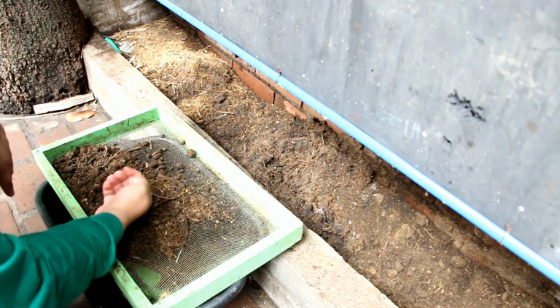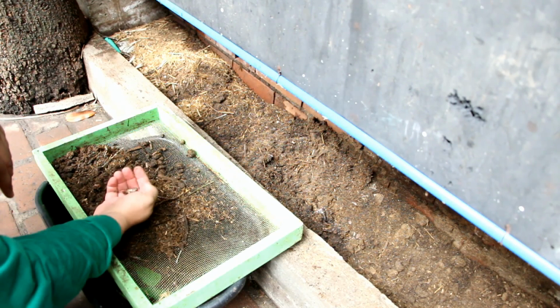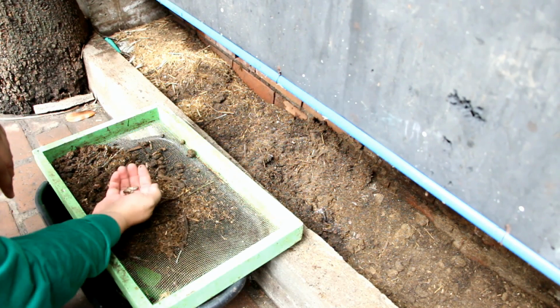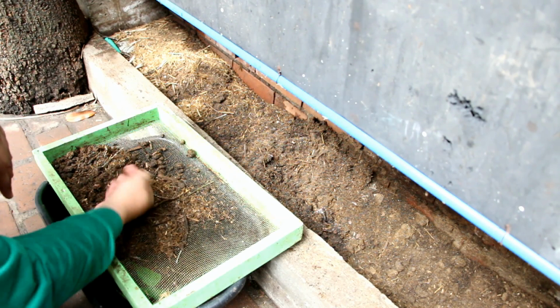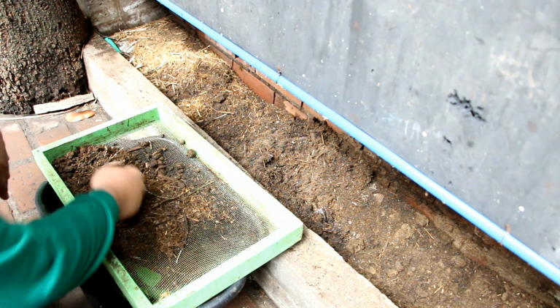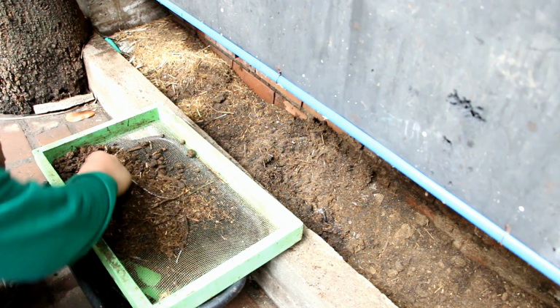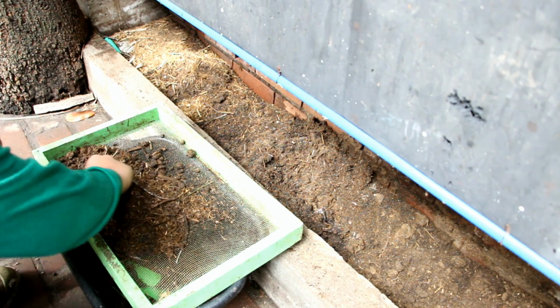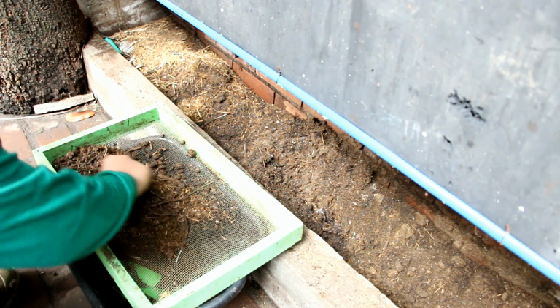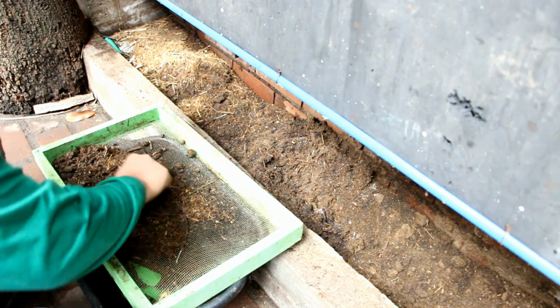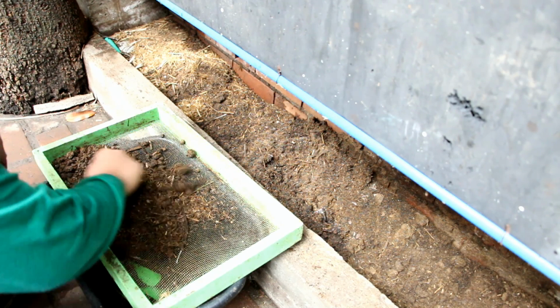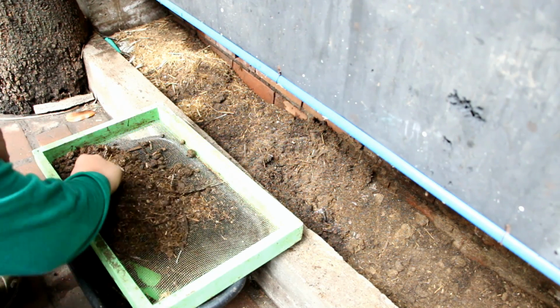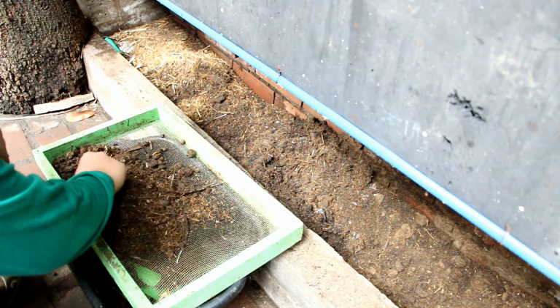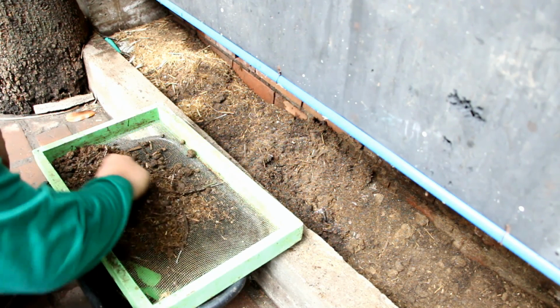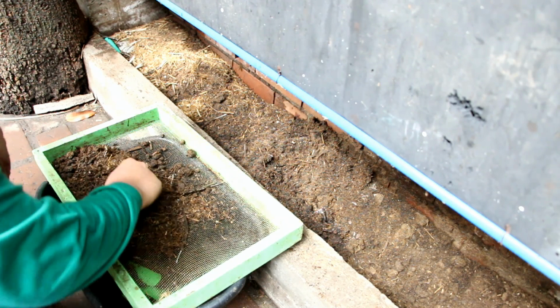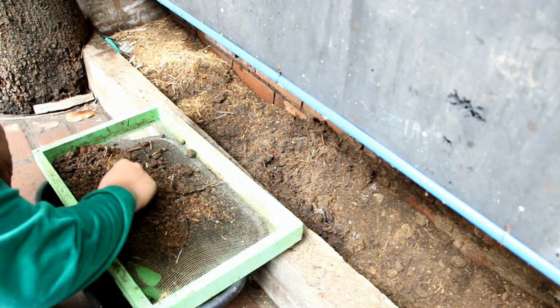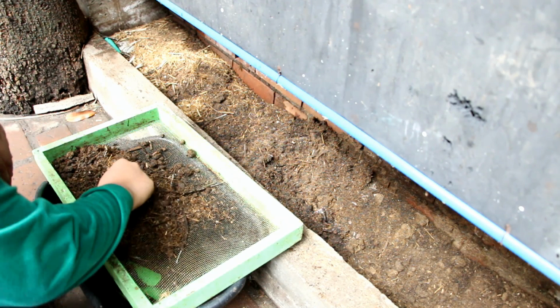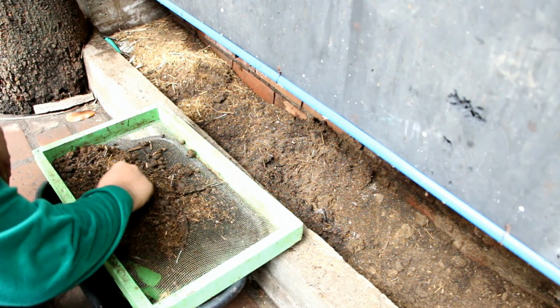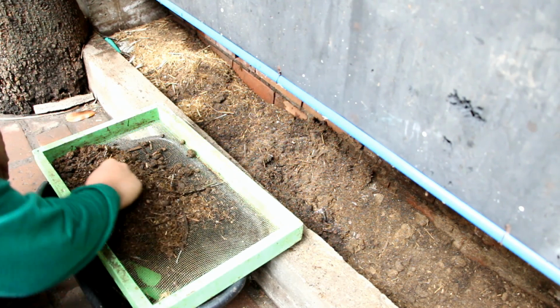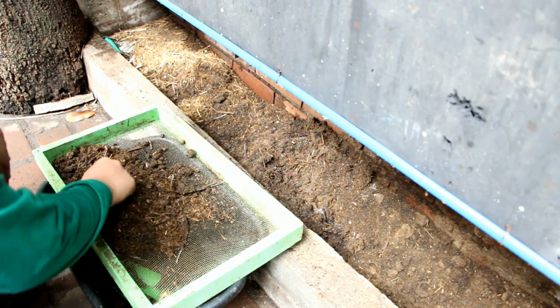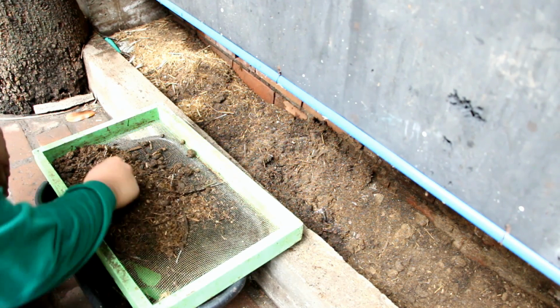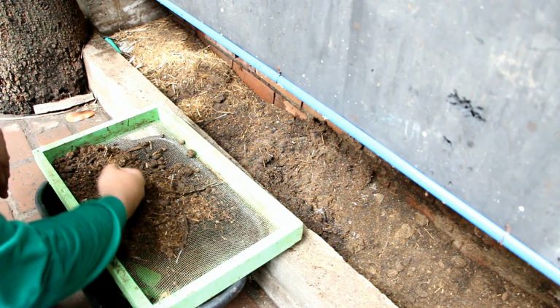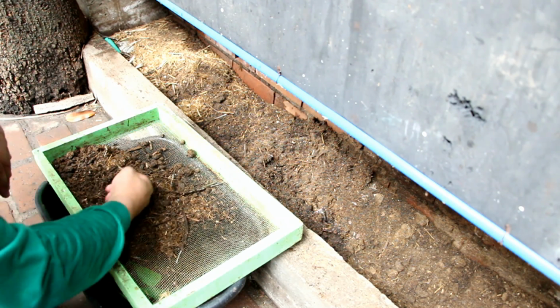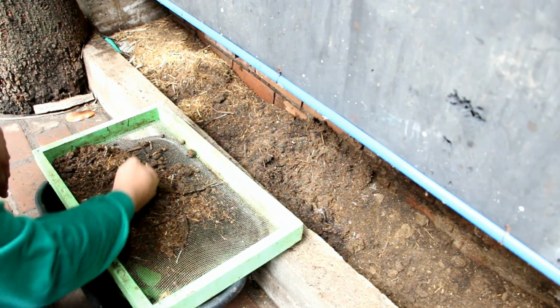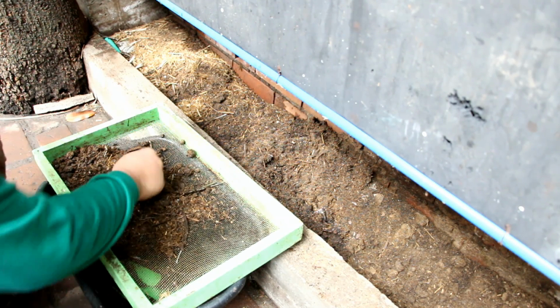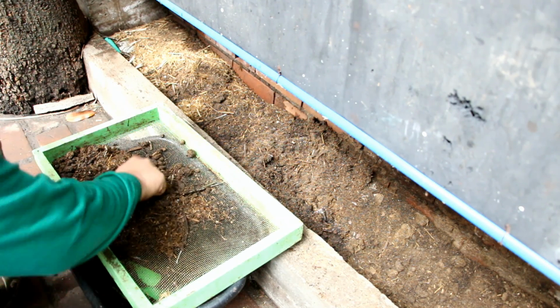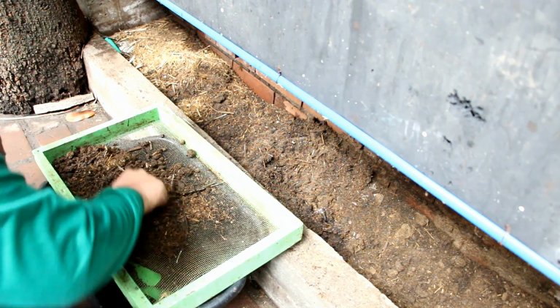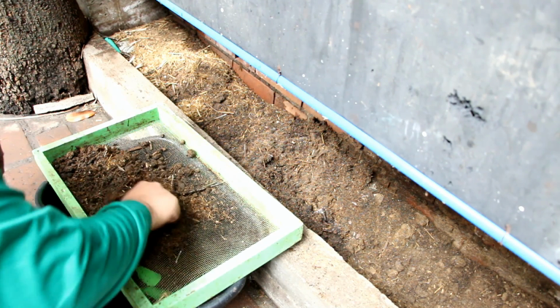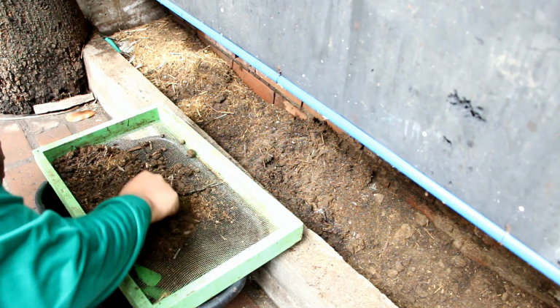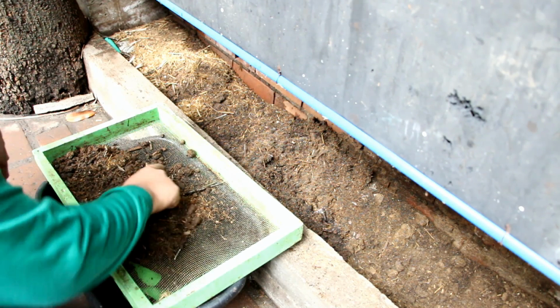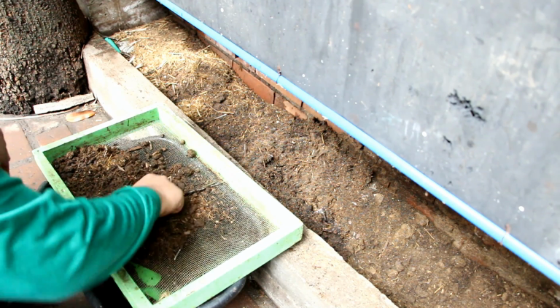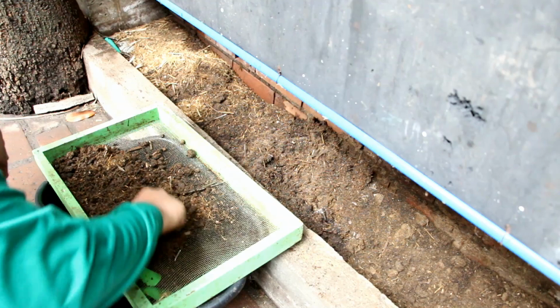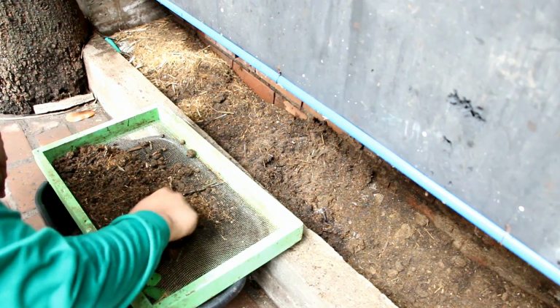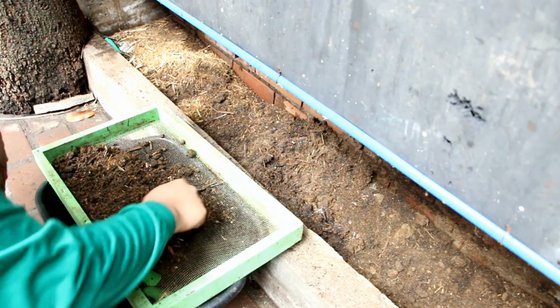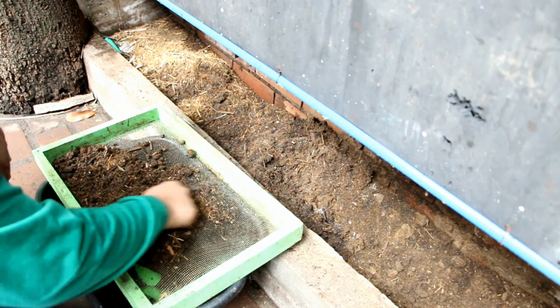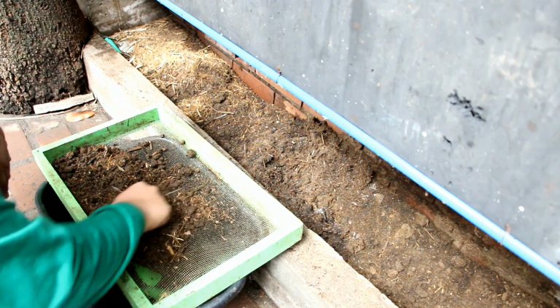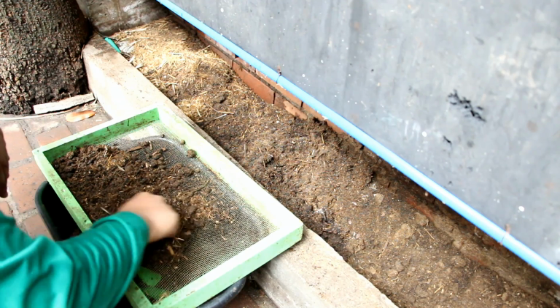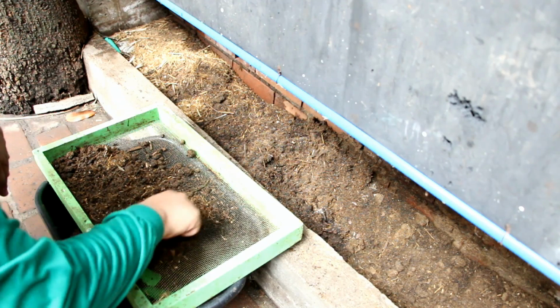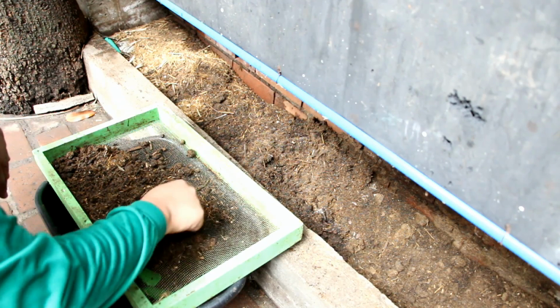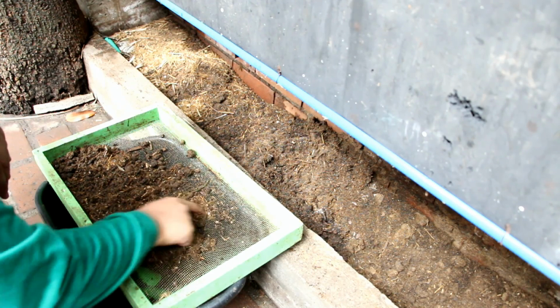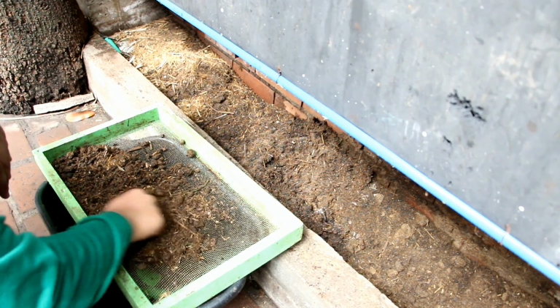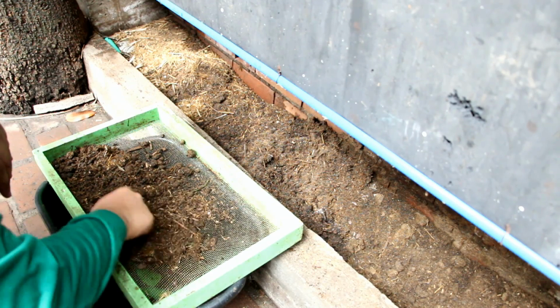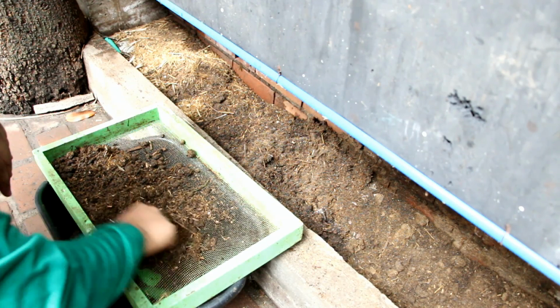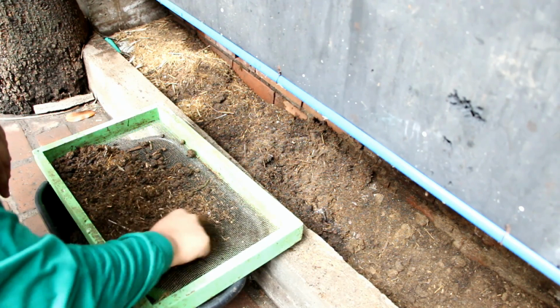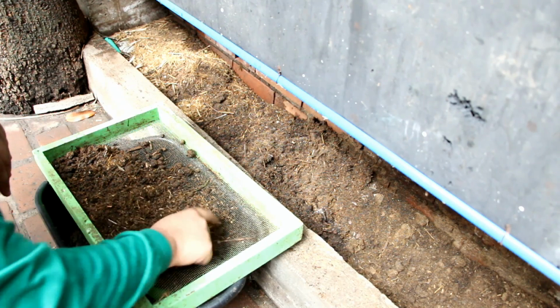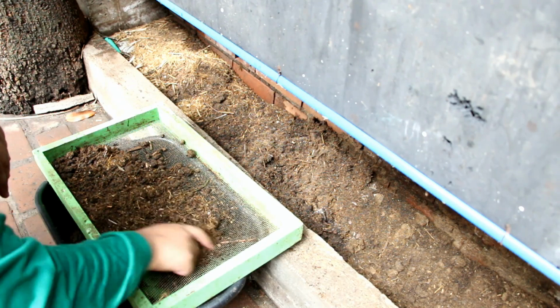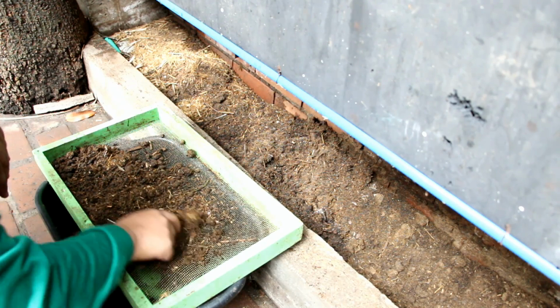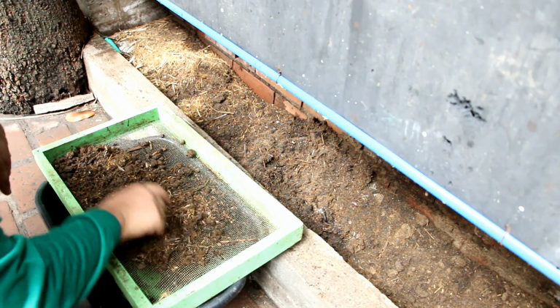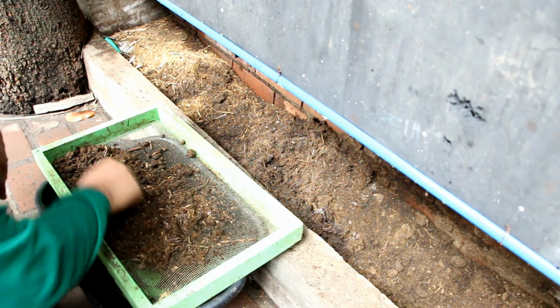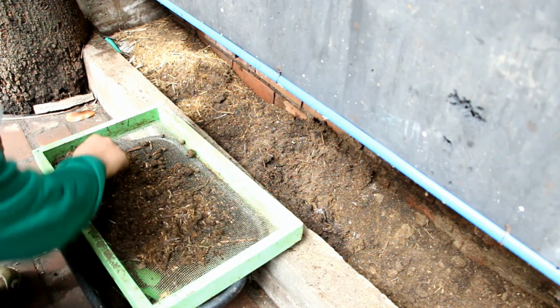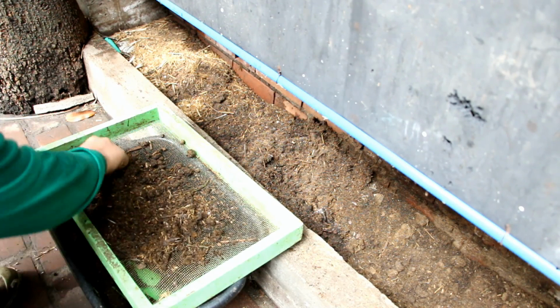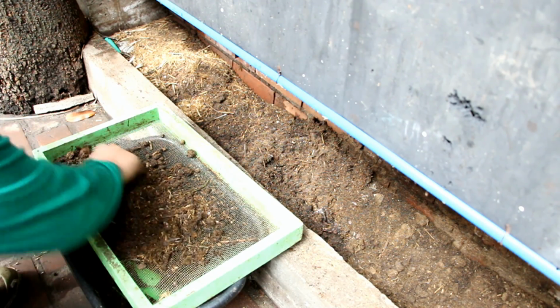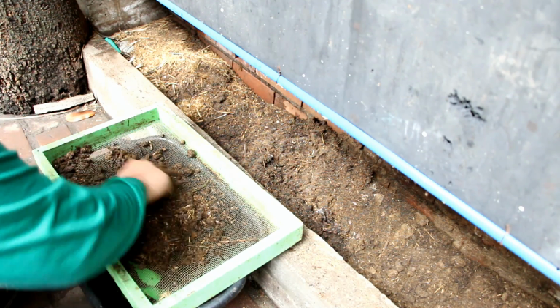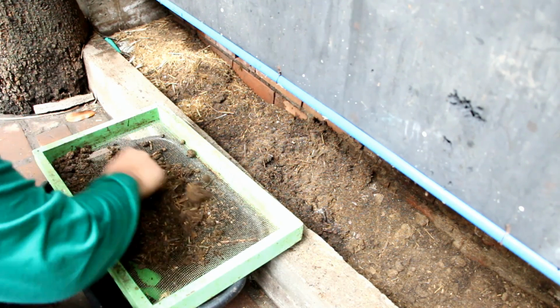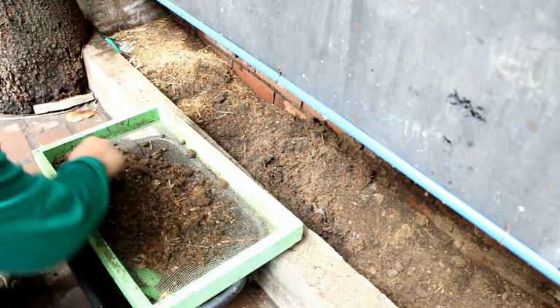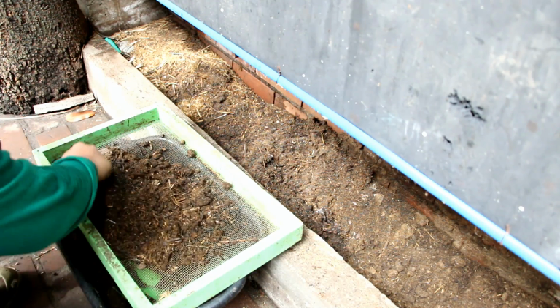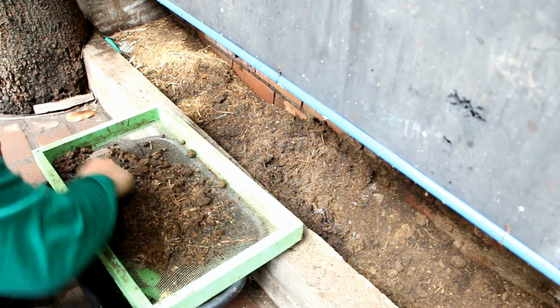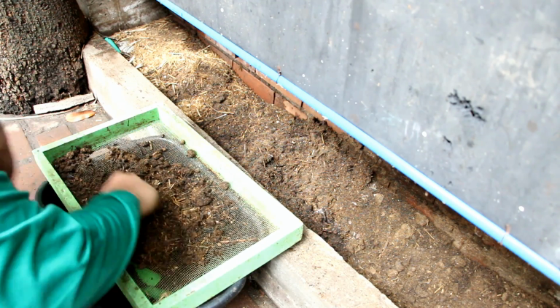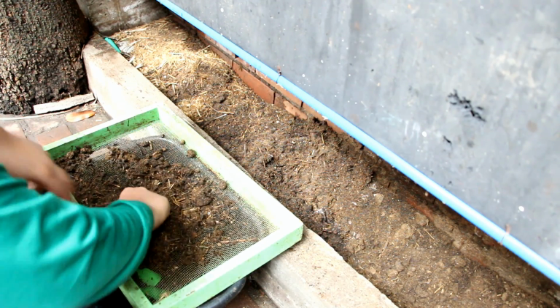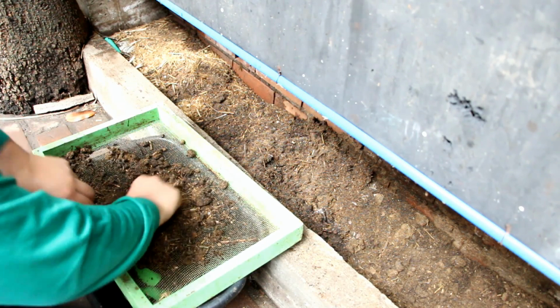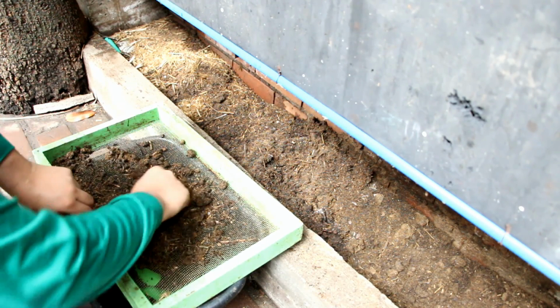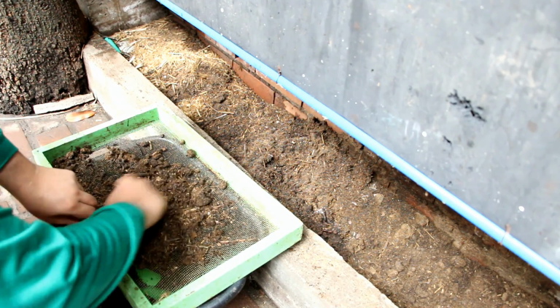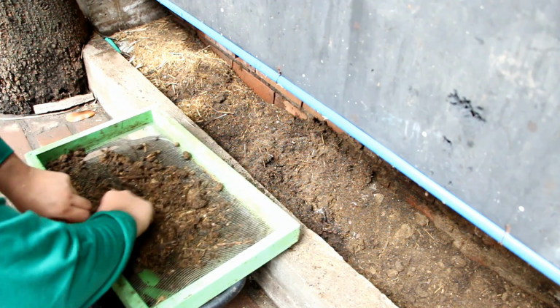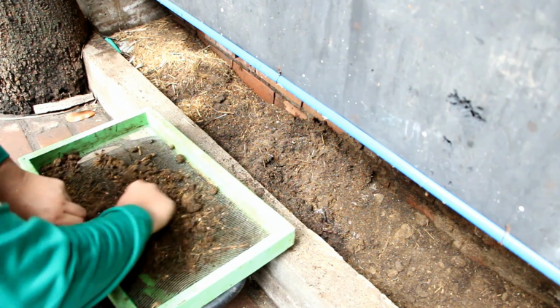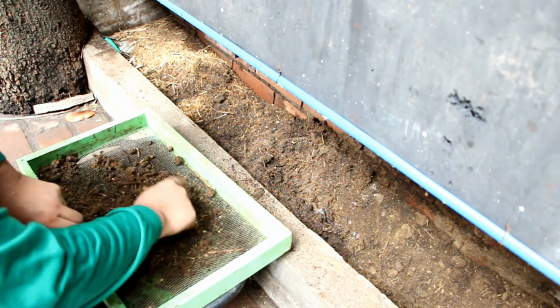Aside from the worms, you can also find the occasional grubs which you can use to feed the chickens as additional protein.